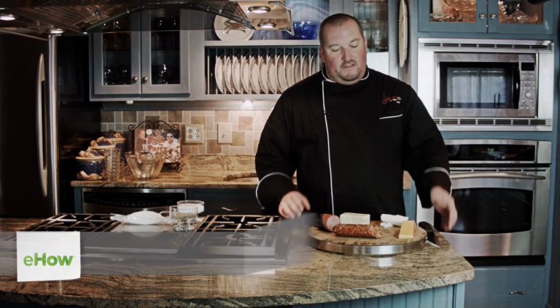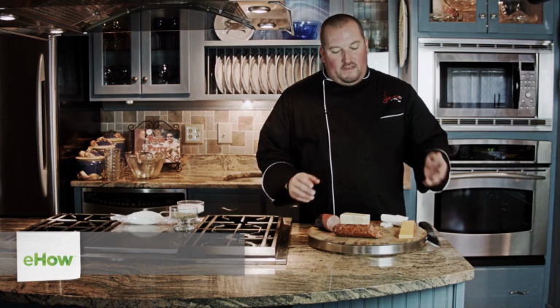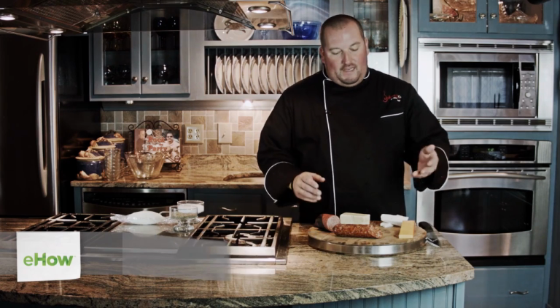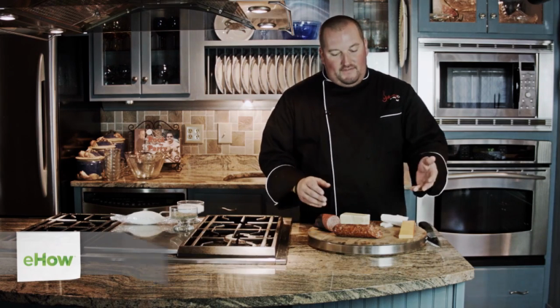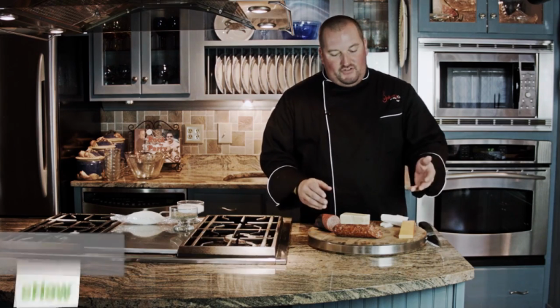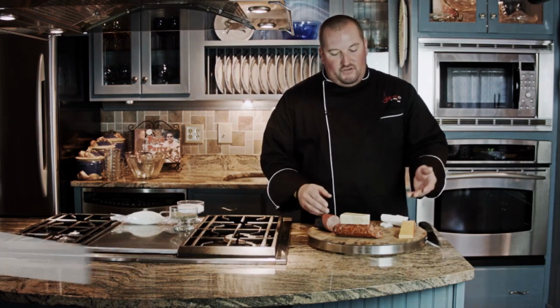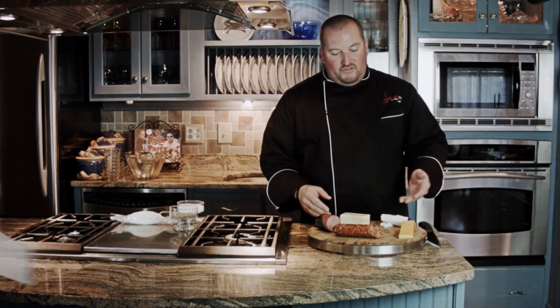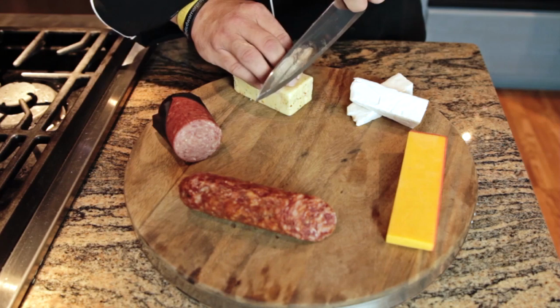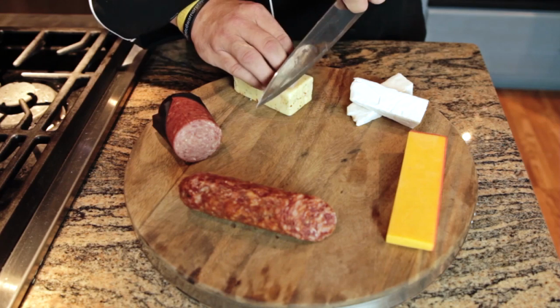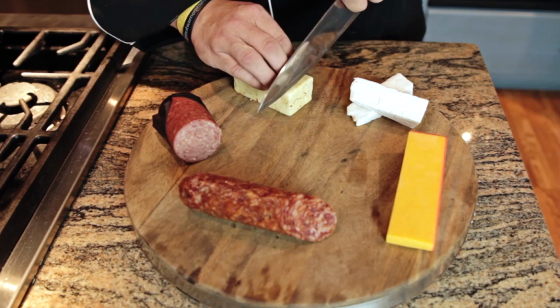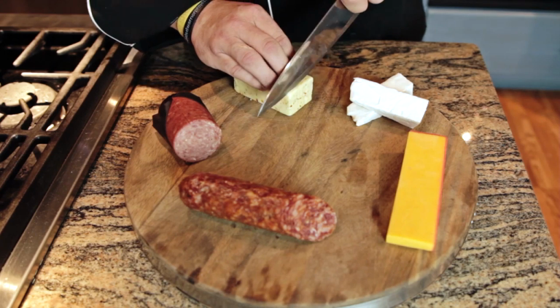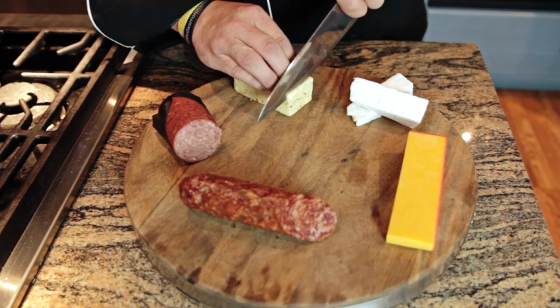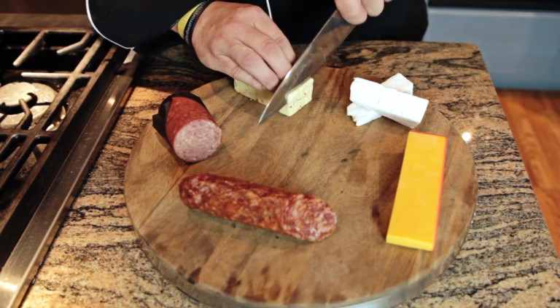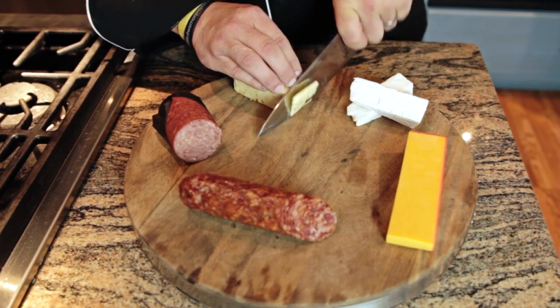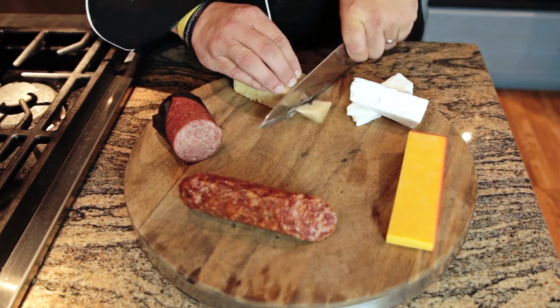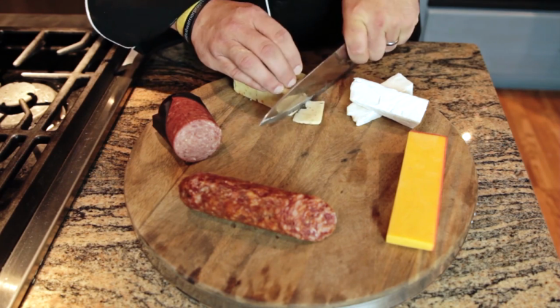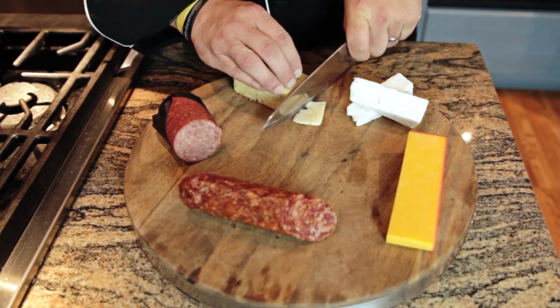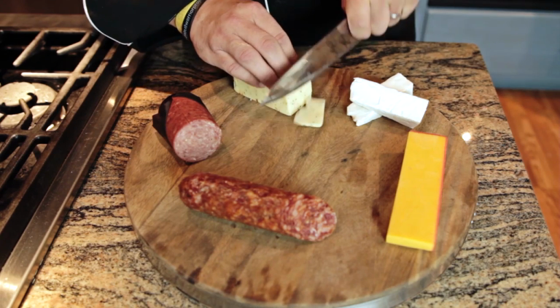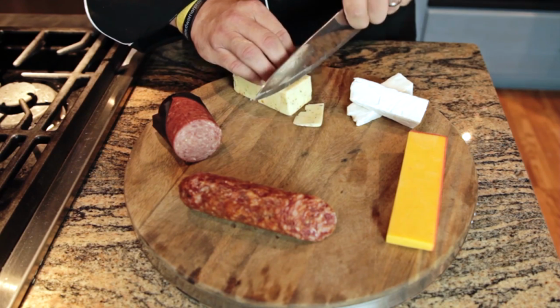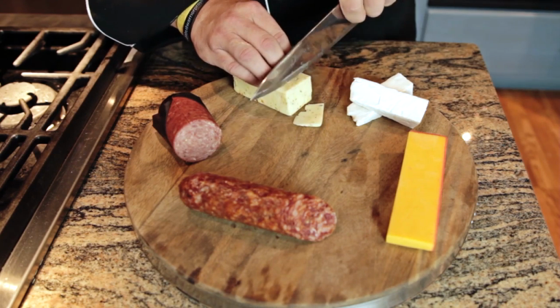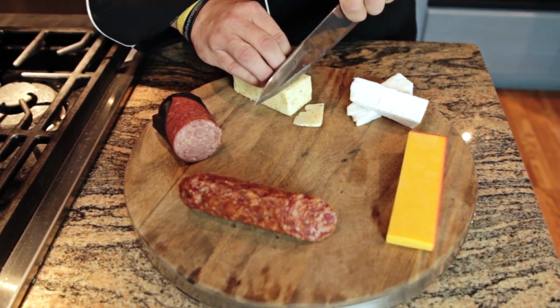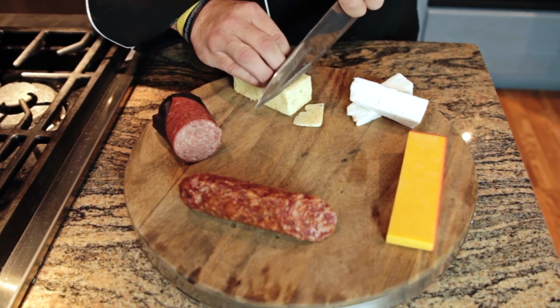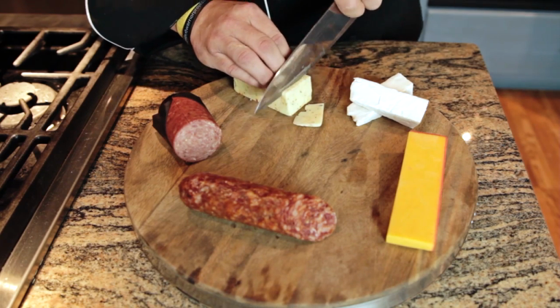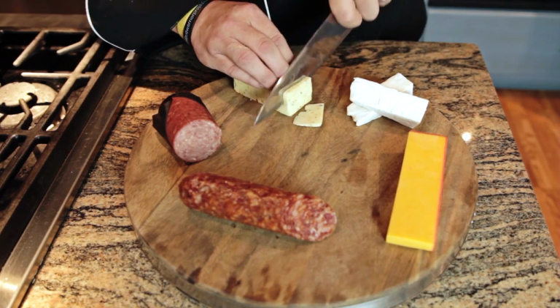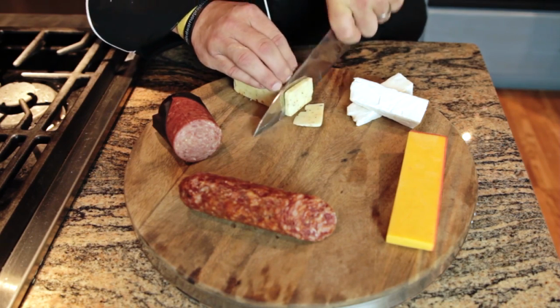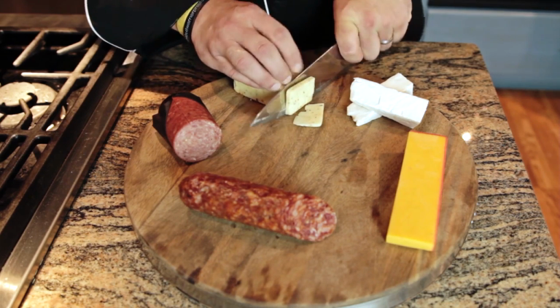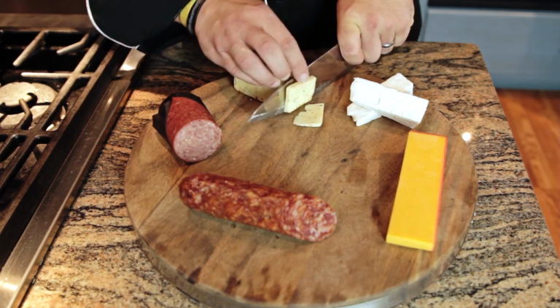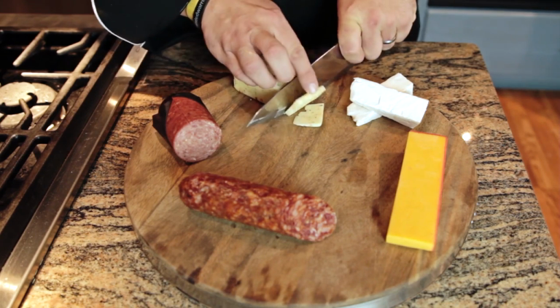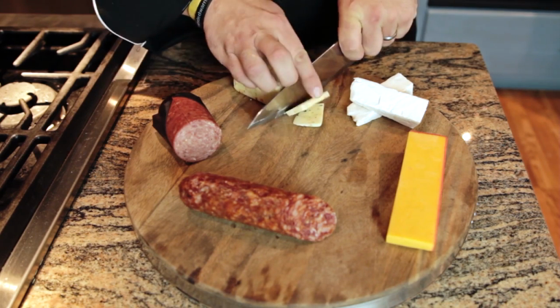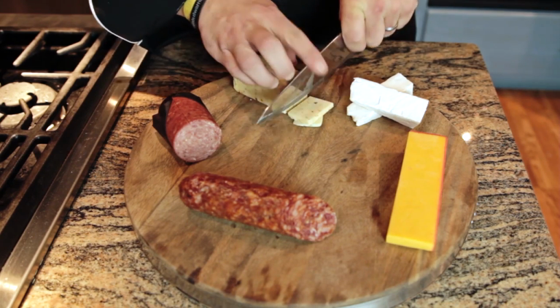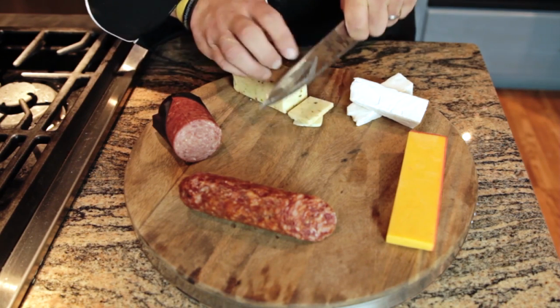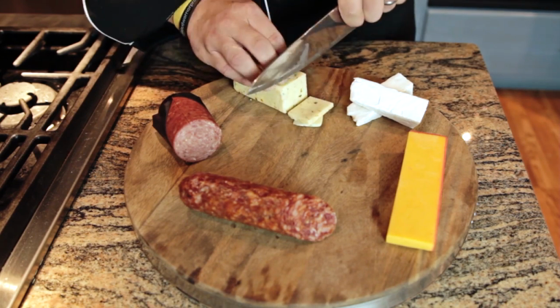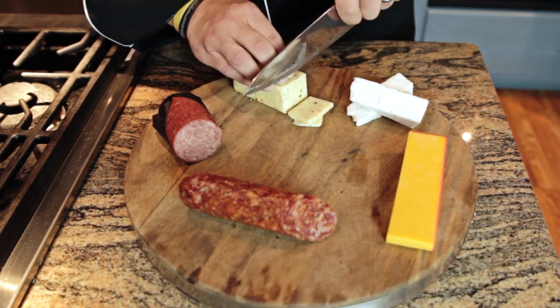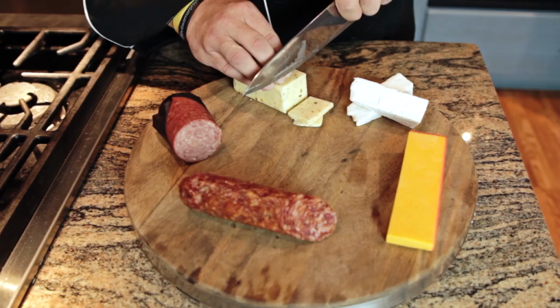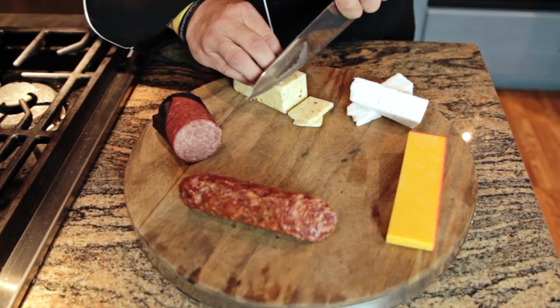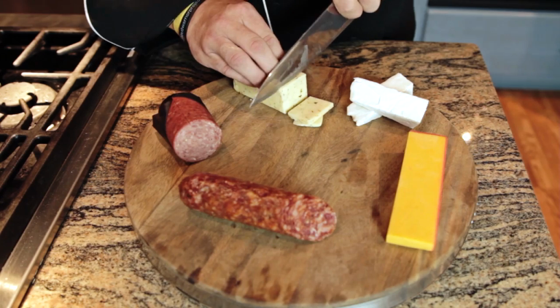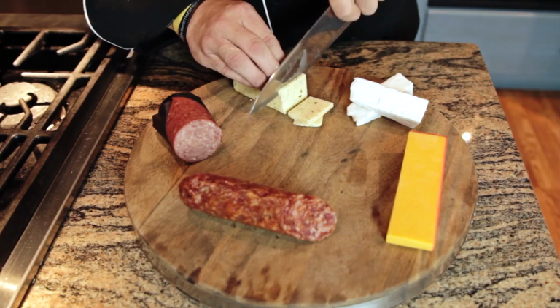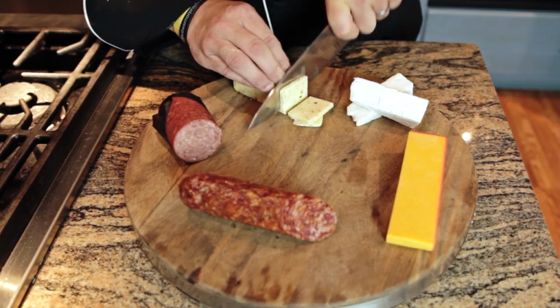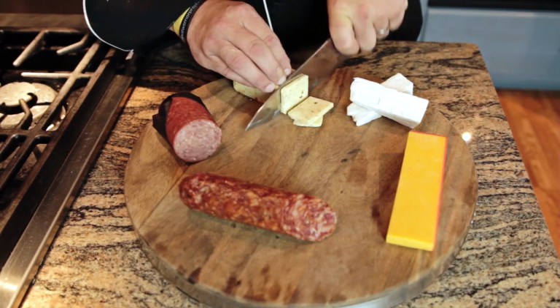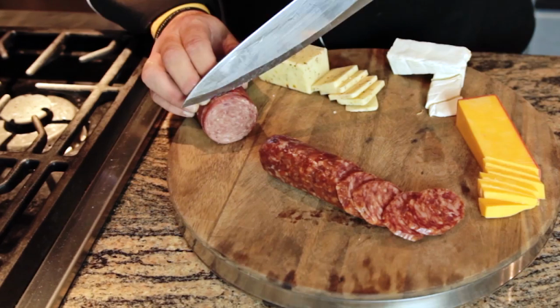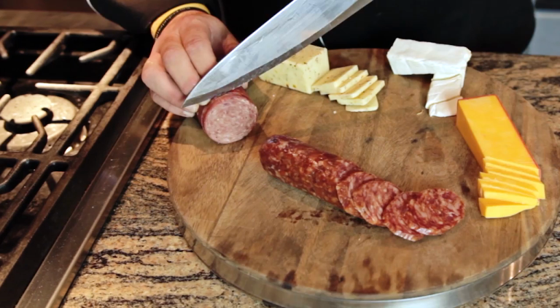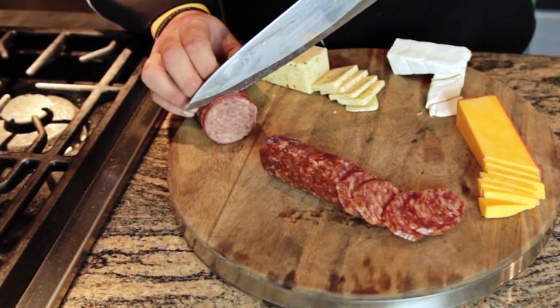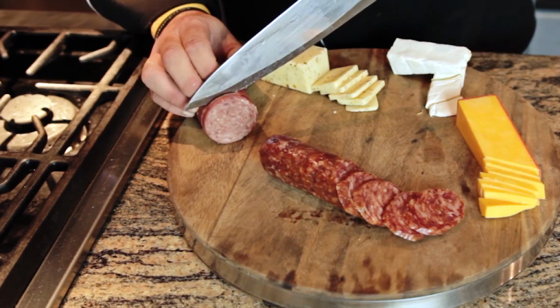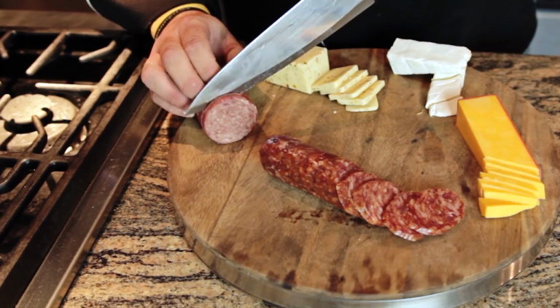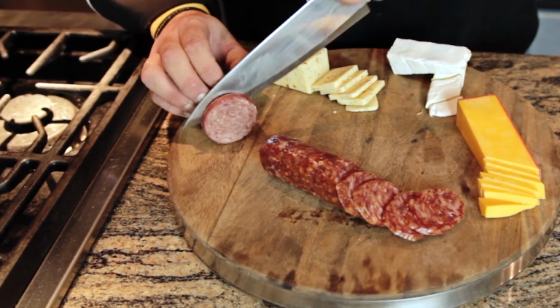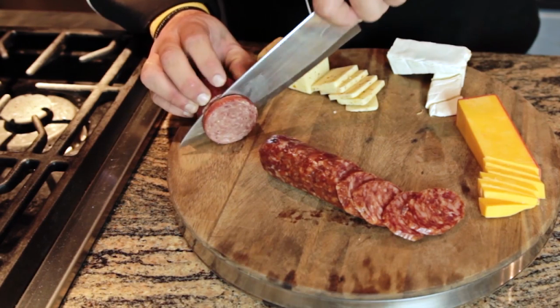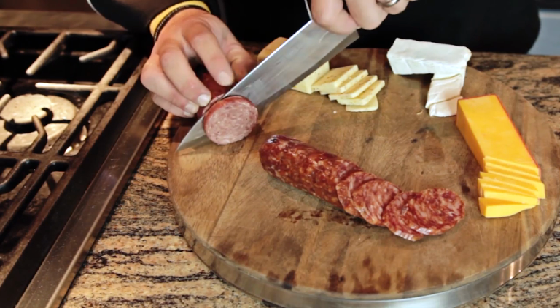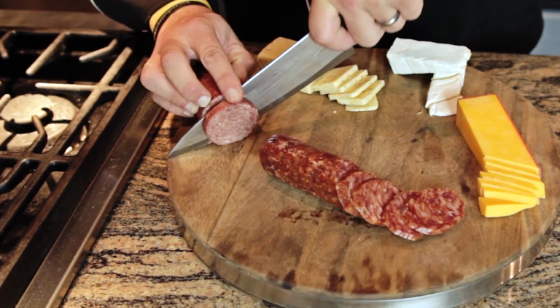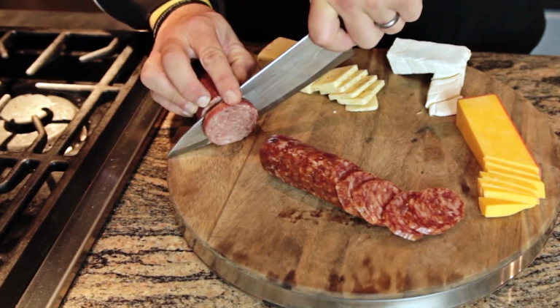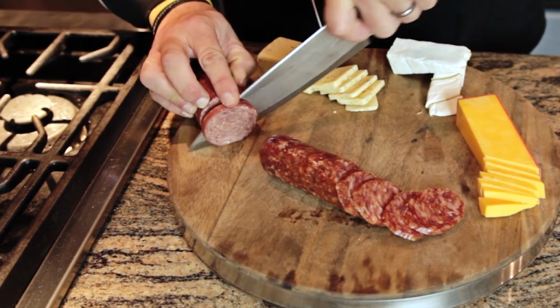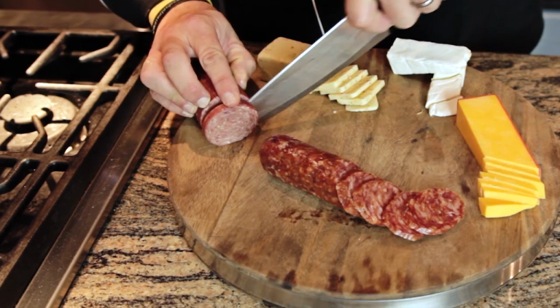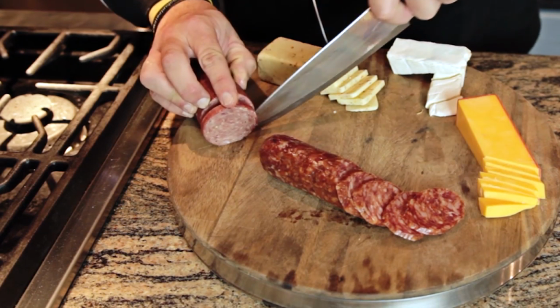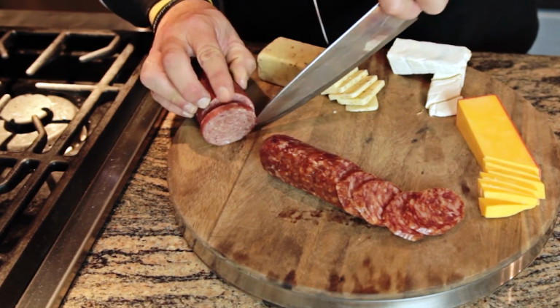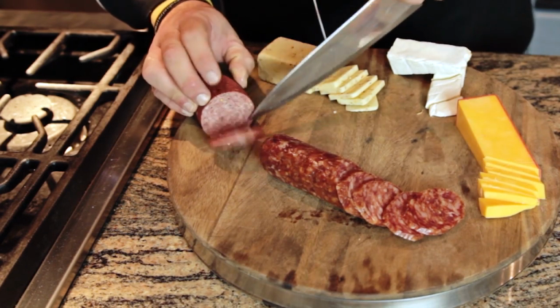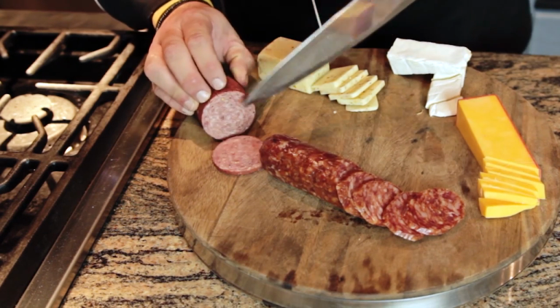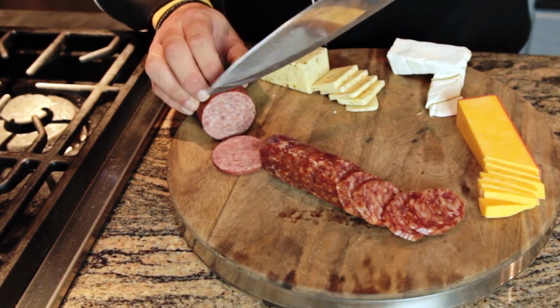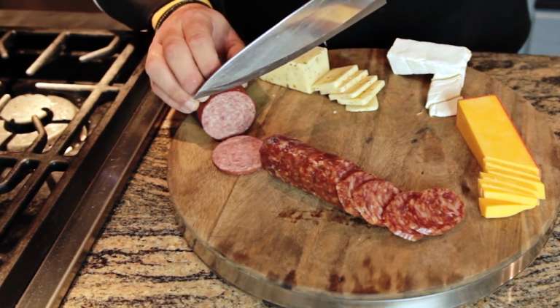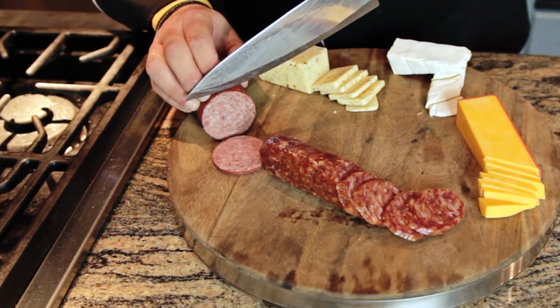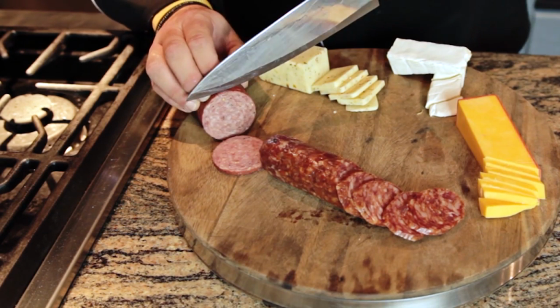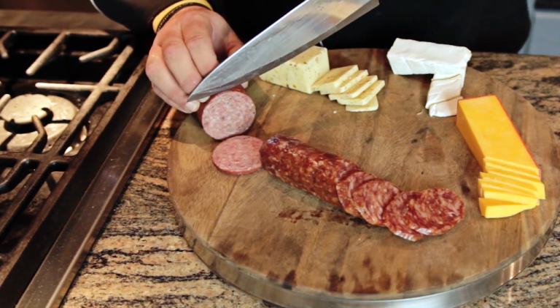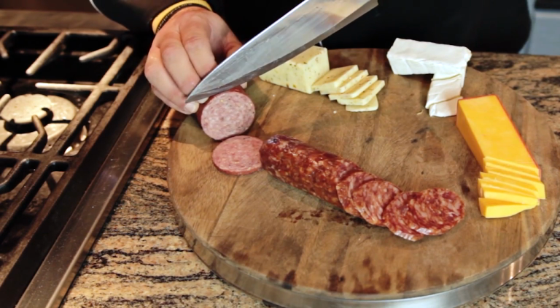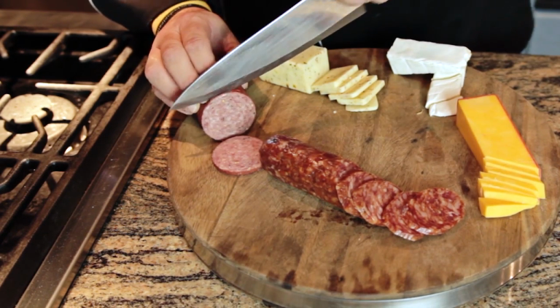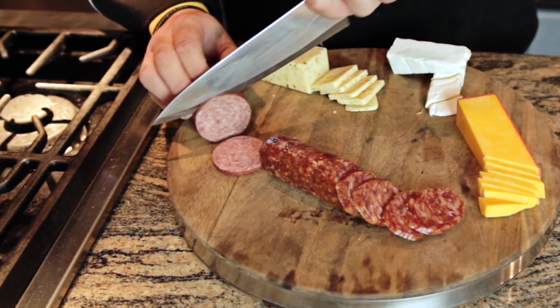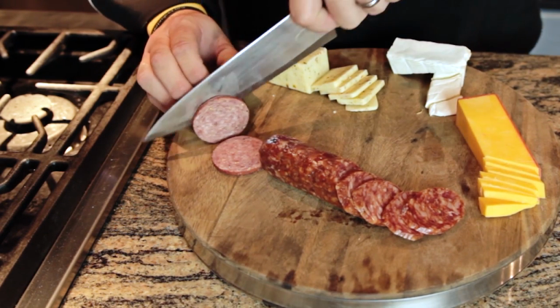I've chosen a Salsa Jack, which is a rather spicy cheese, and paired that closely to a mild summer sausage.